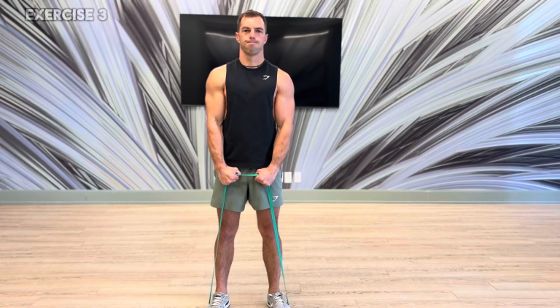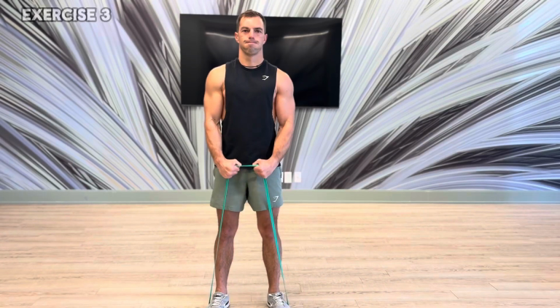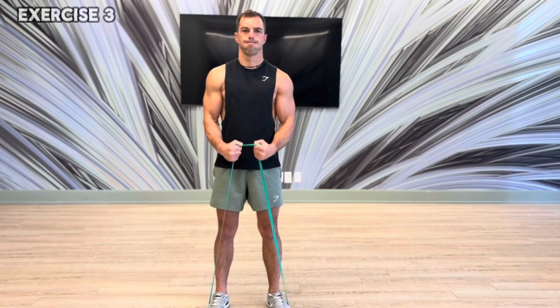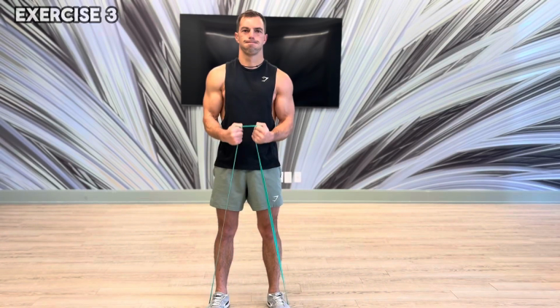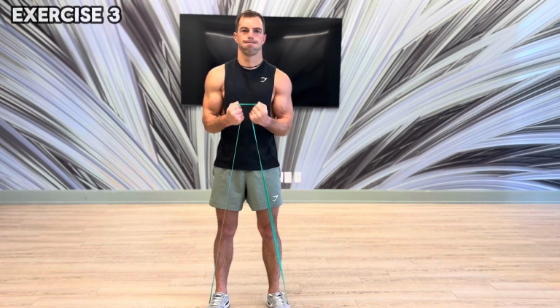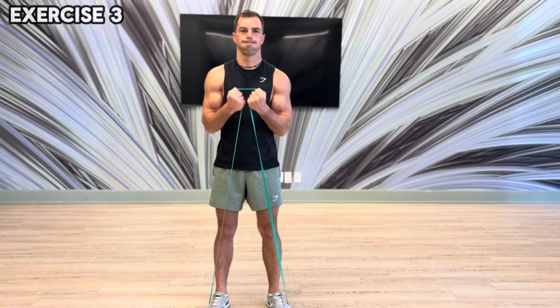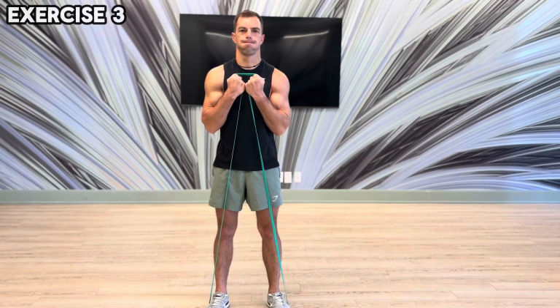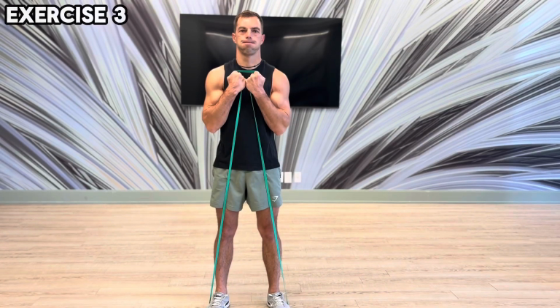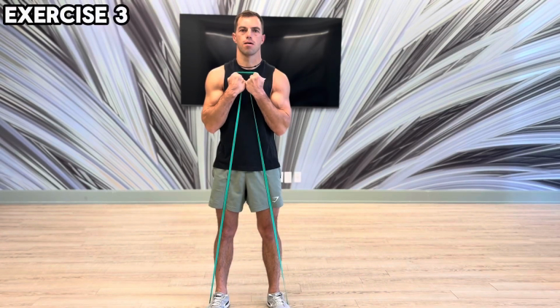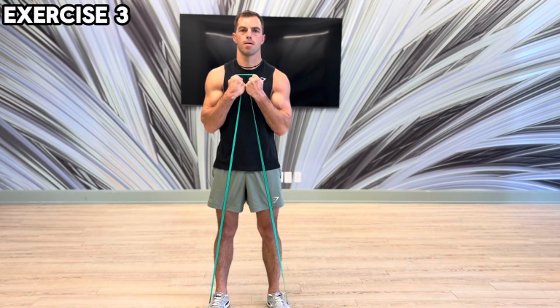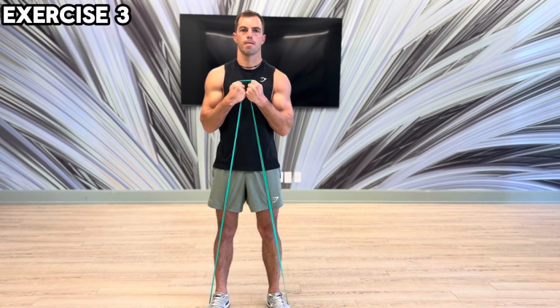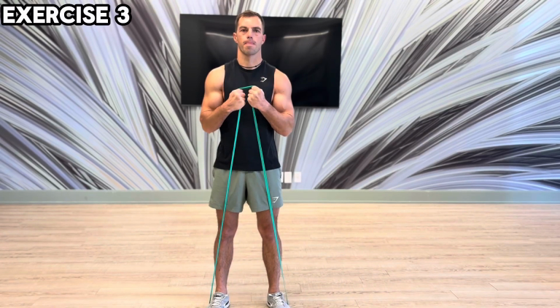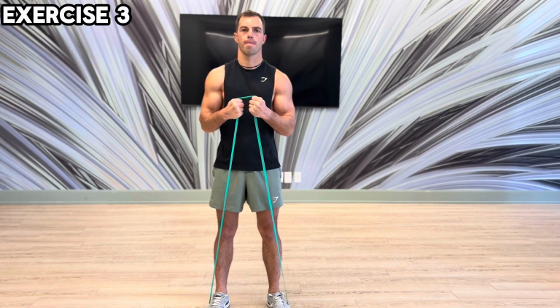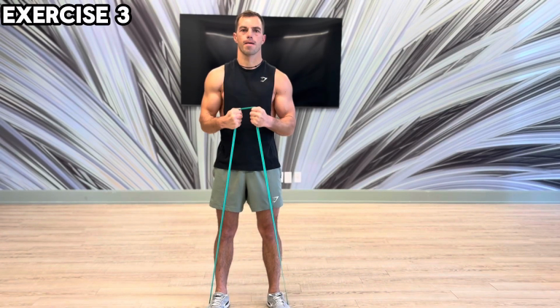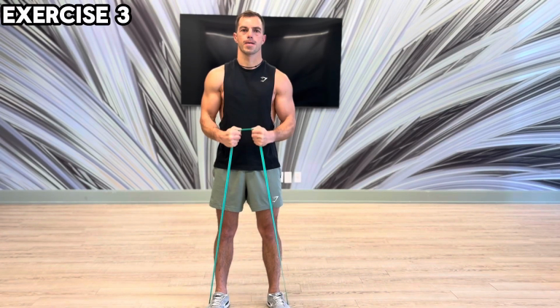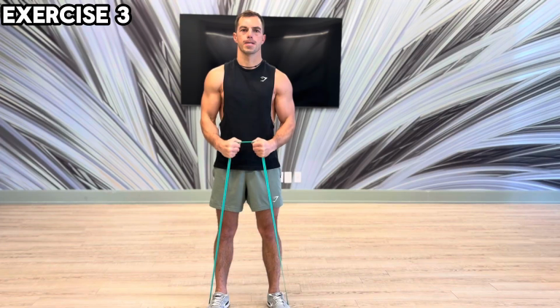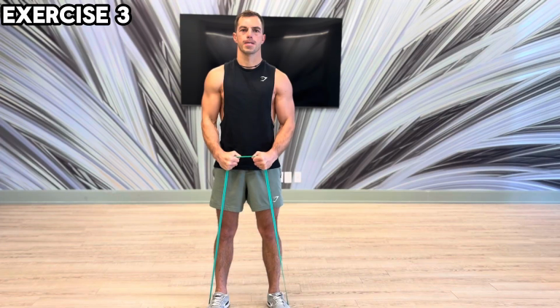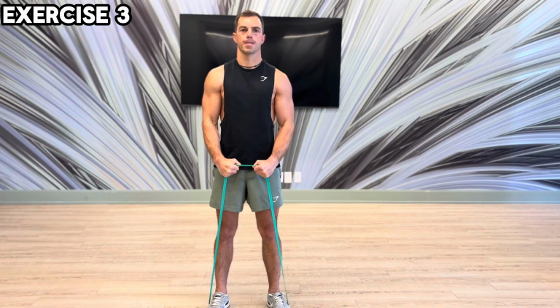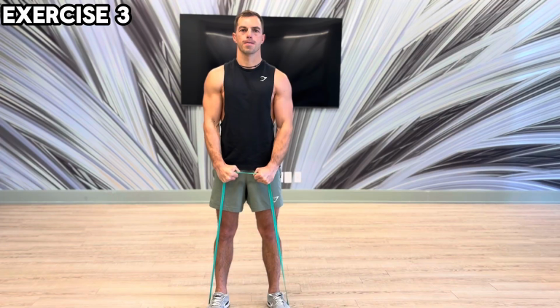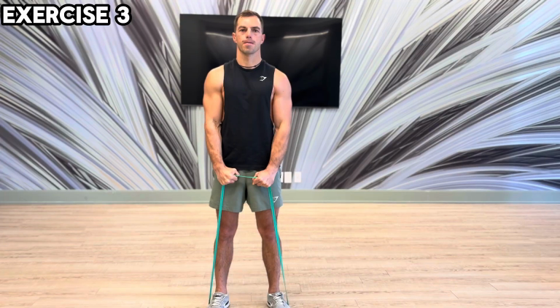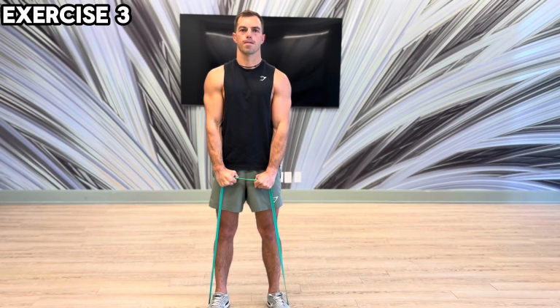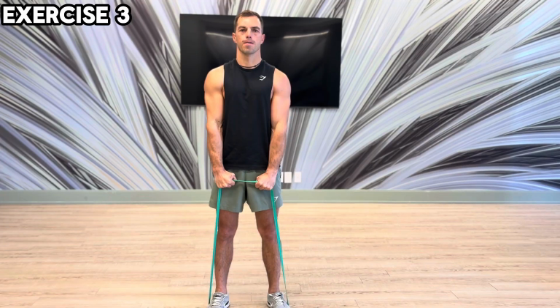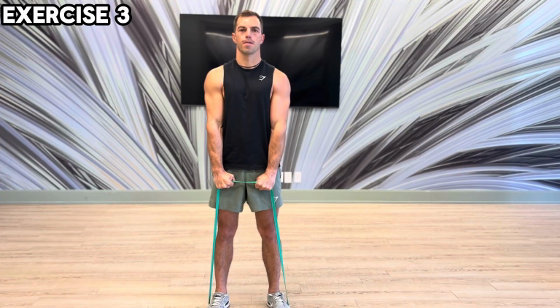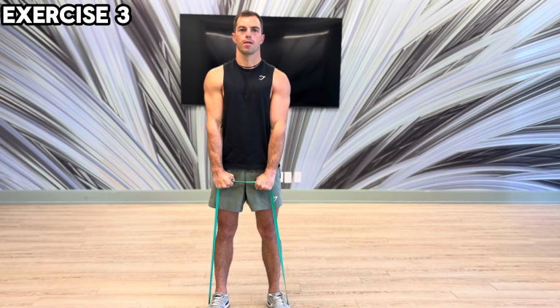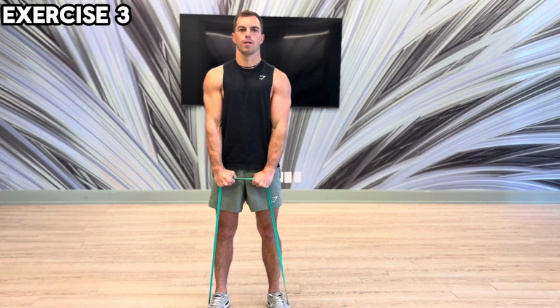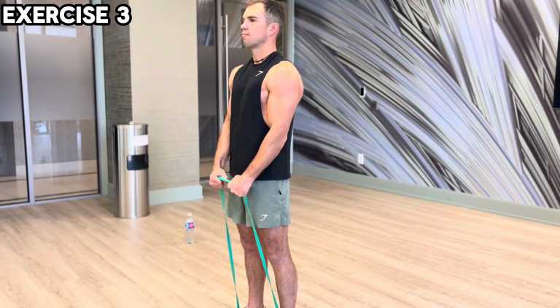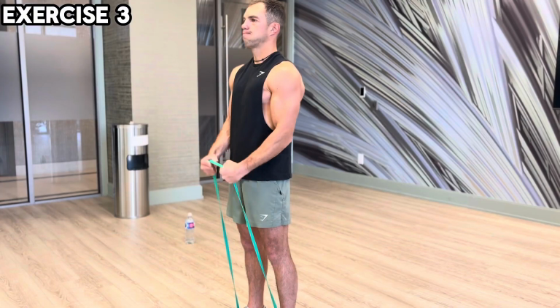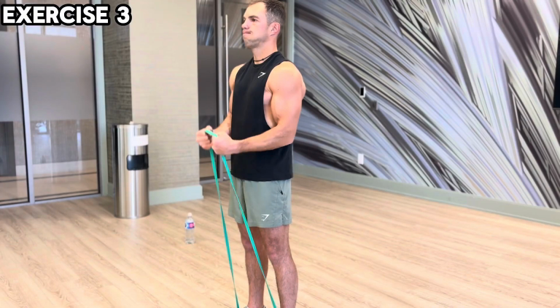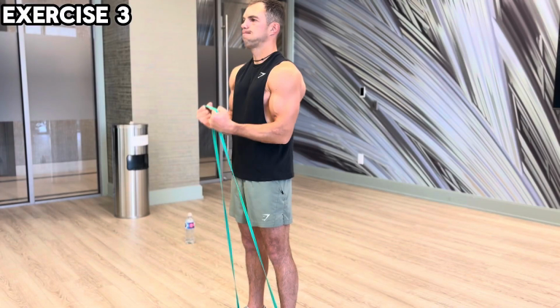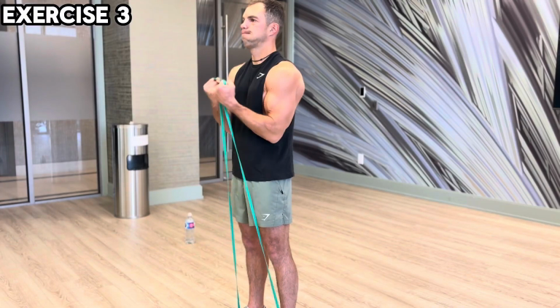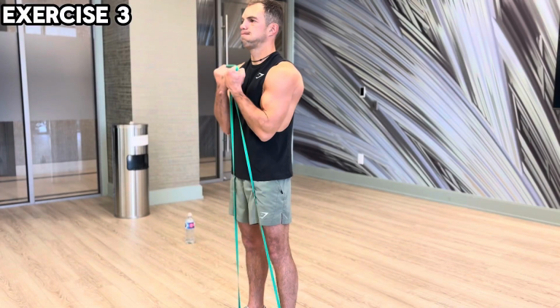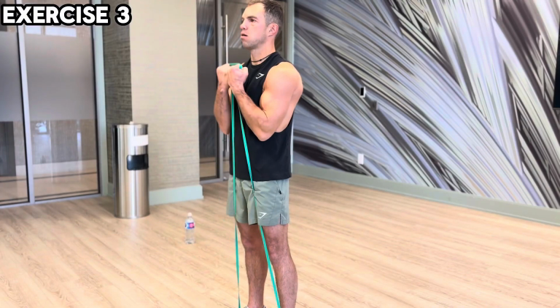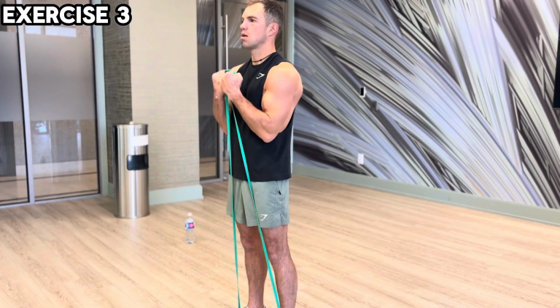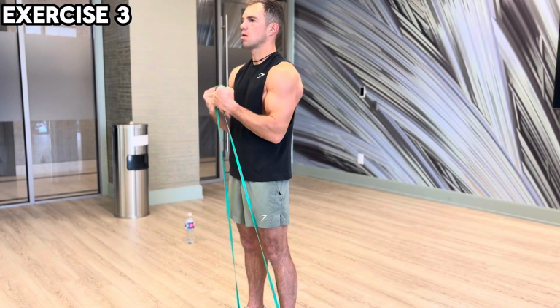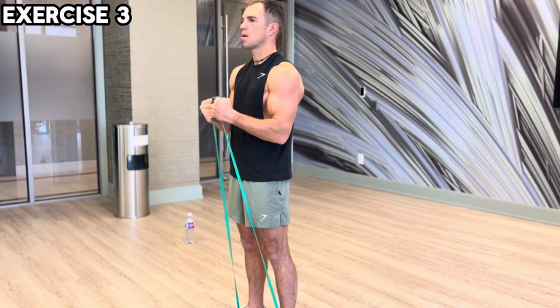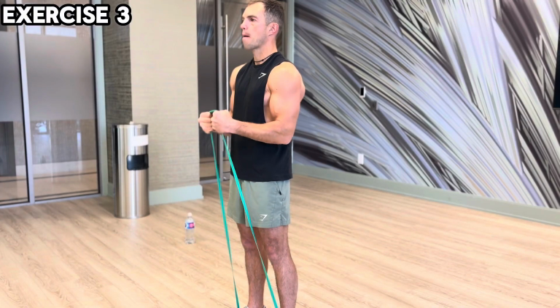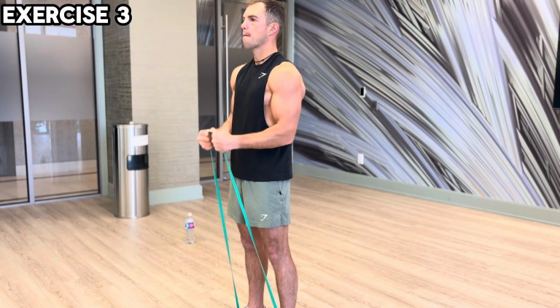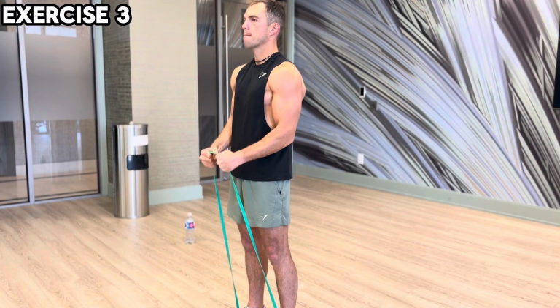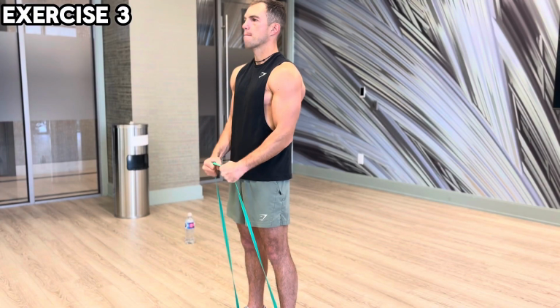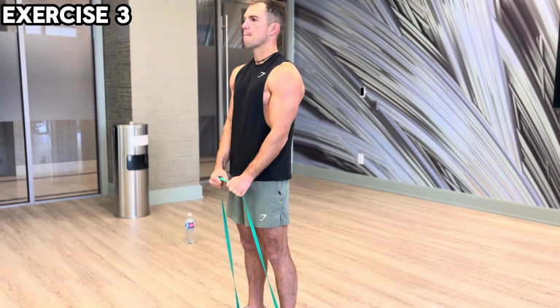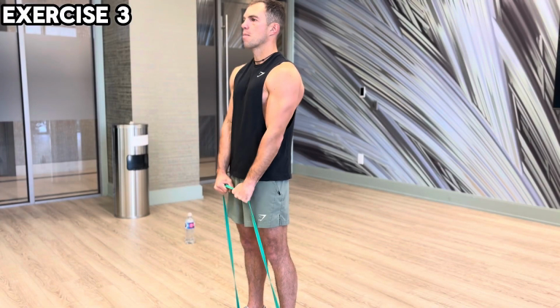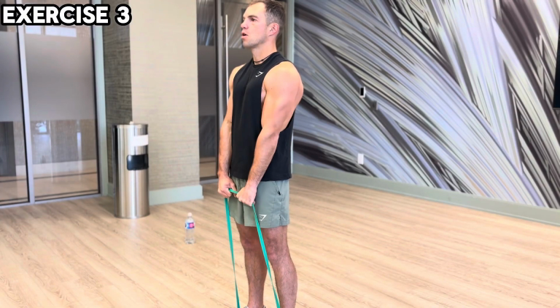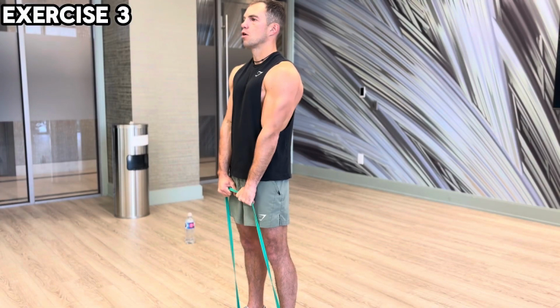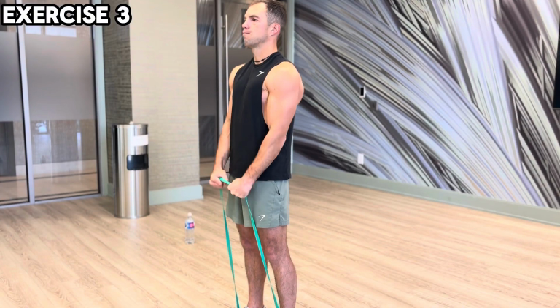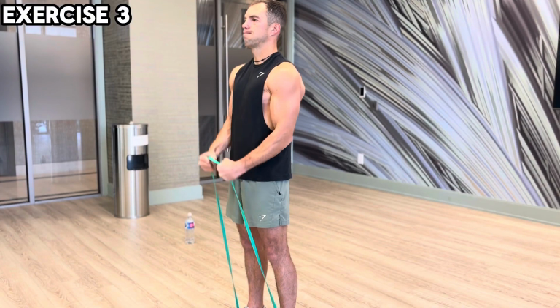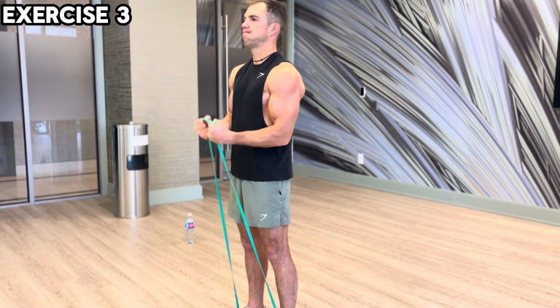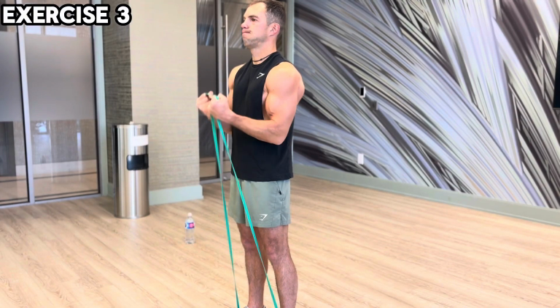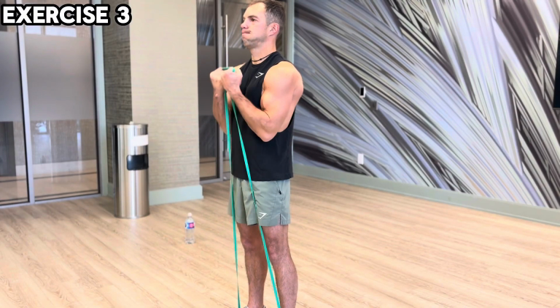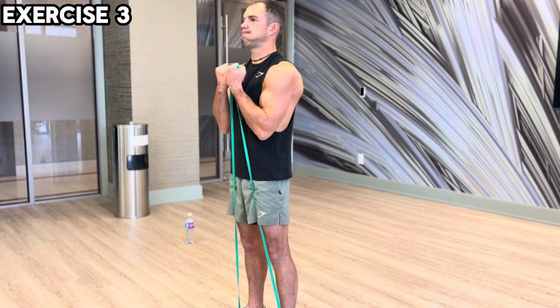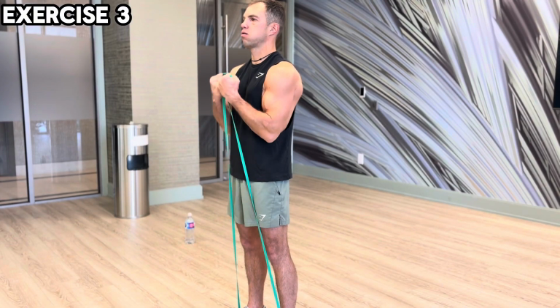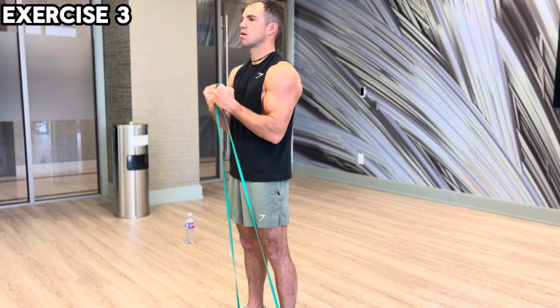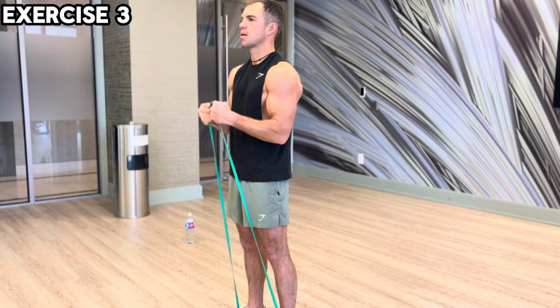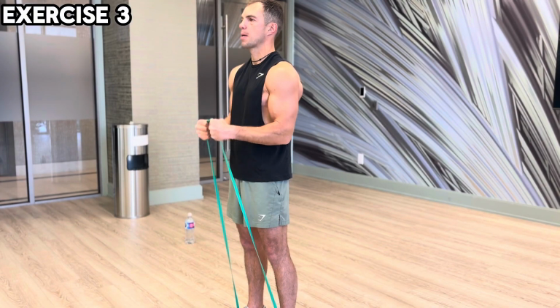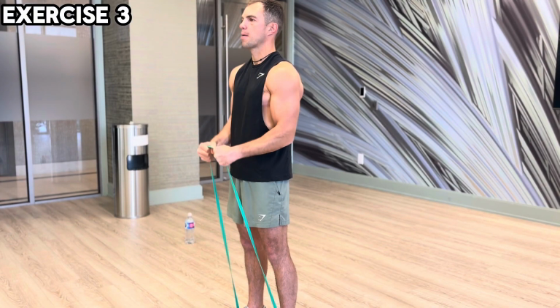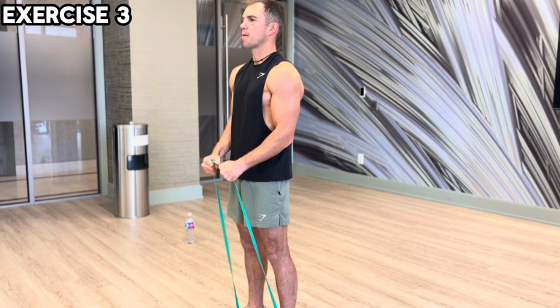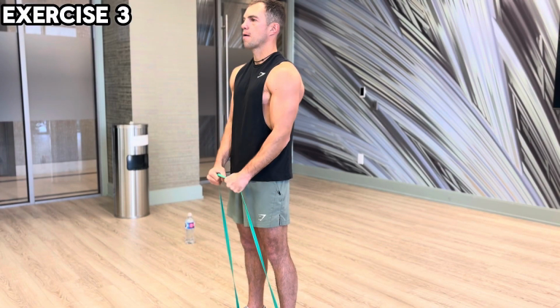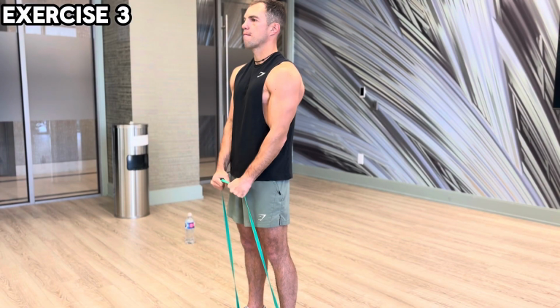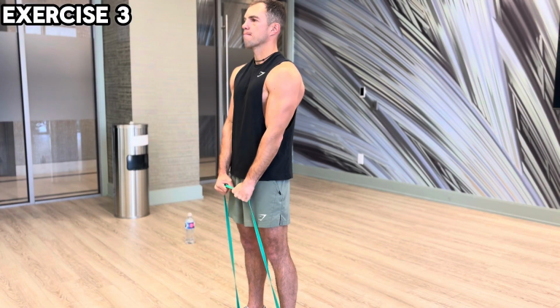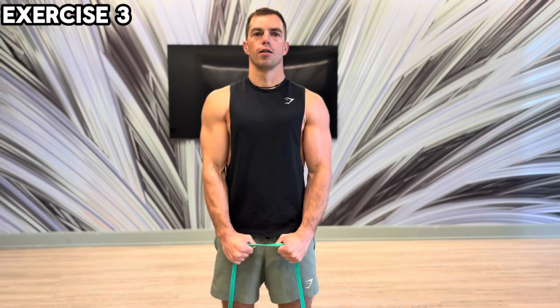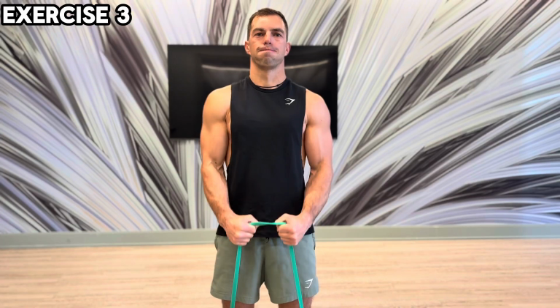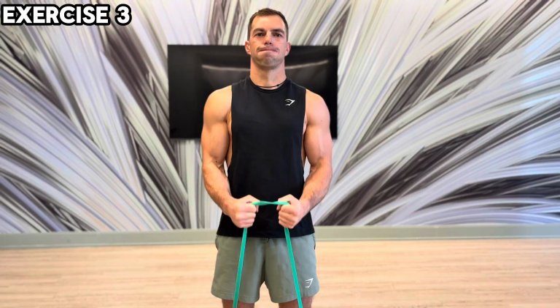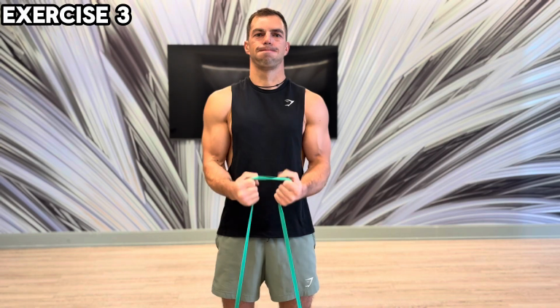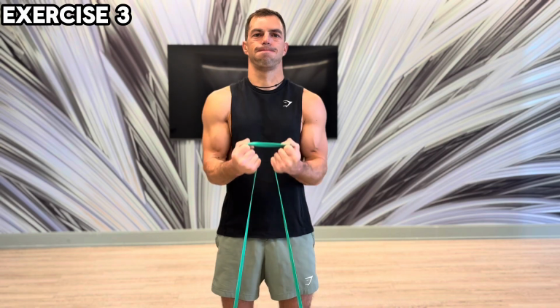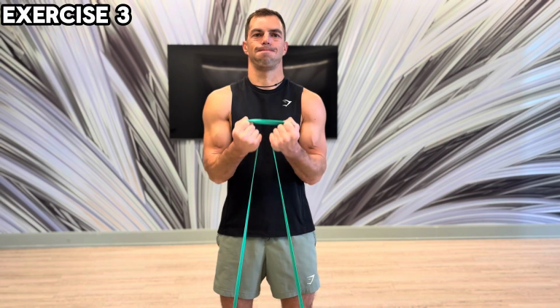Exercise 3: Keep the same overhand grip. Pull the rubber band up to your chest, and at the end of the movement, twist your fists toward yourself.